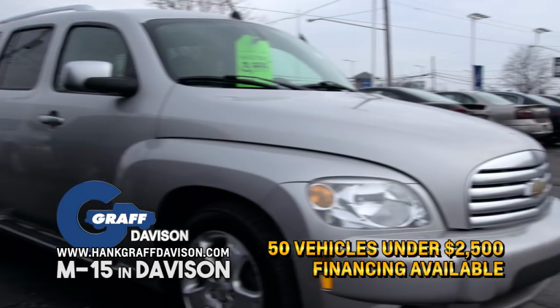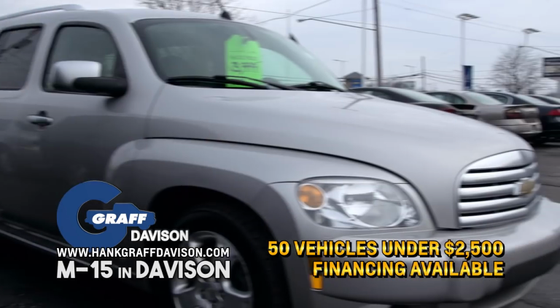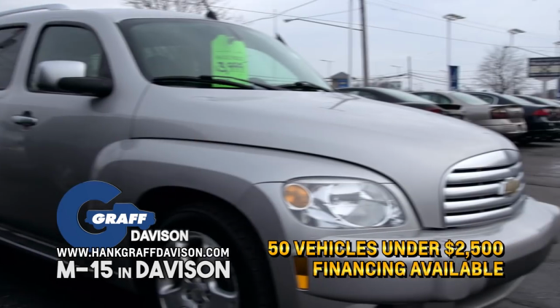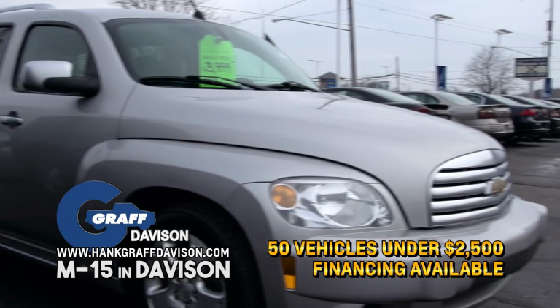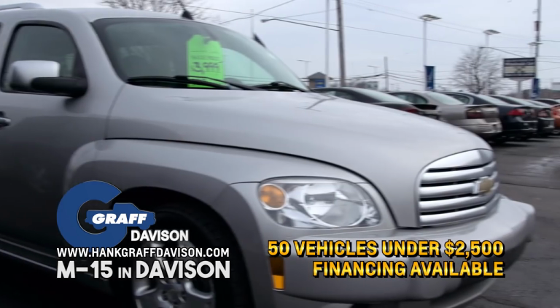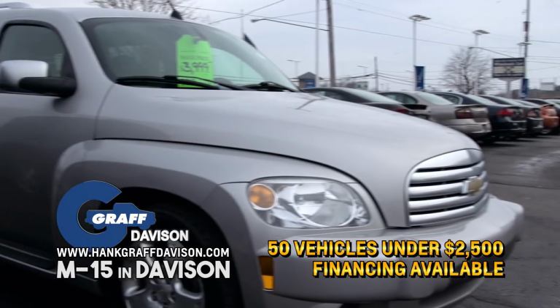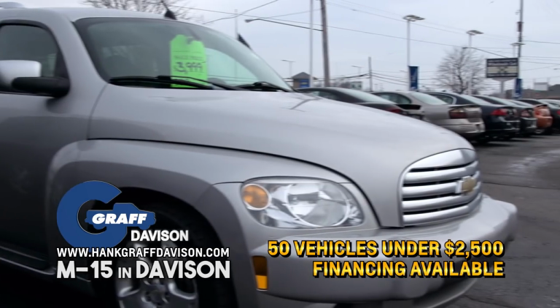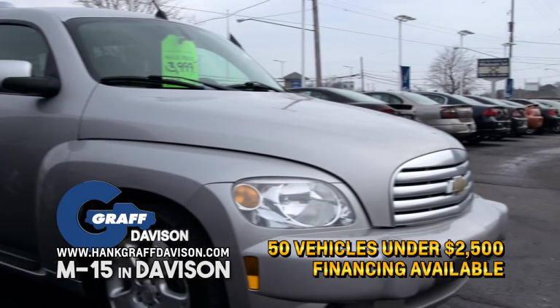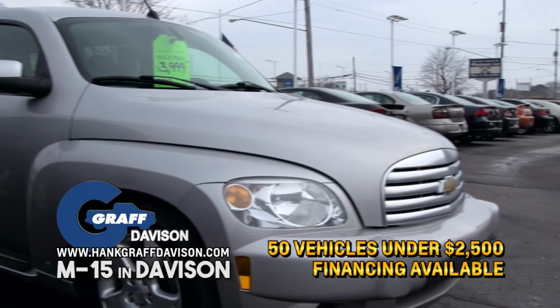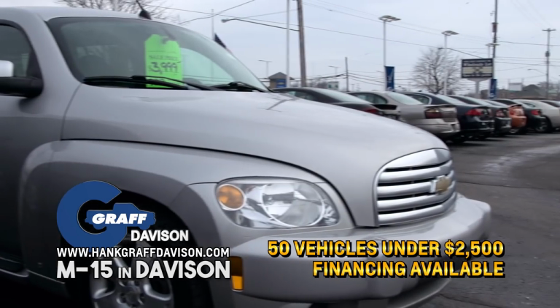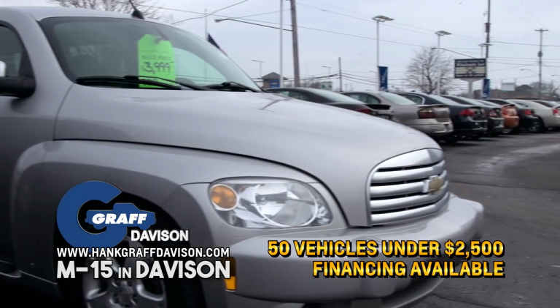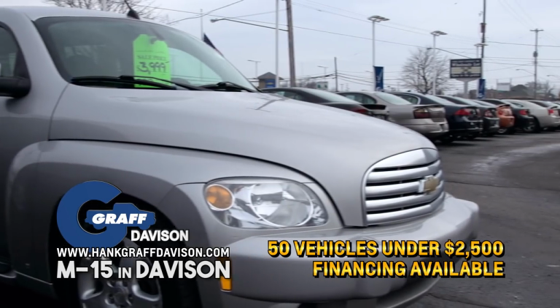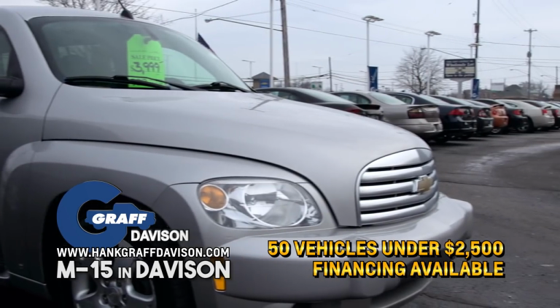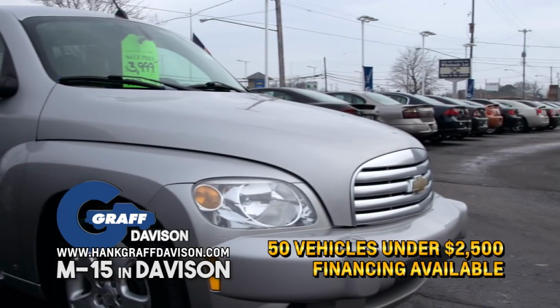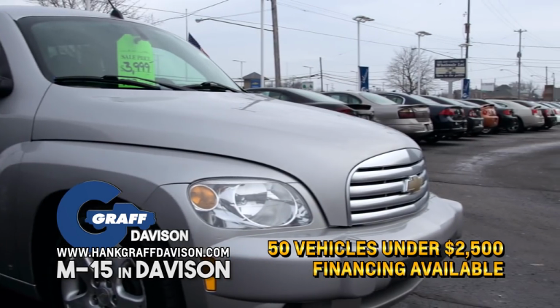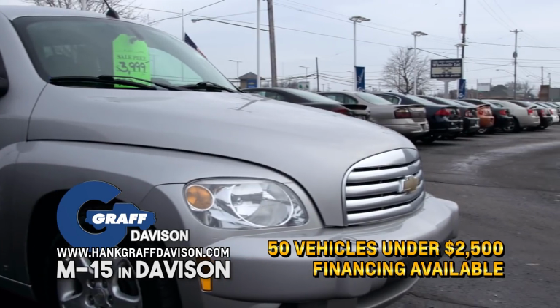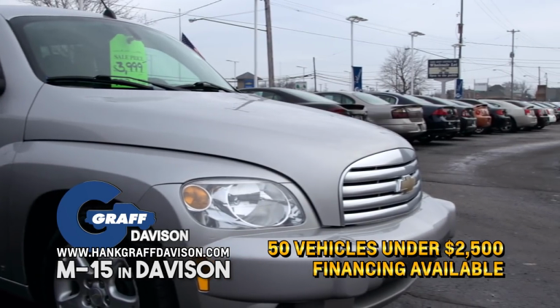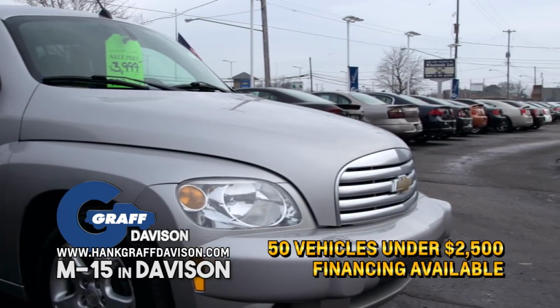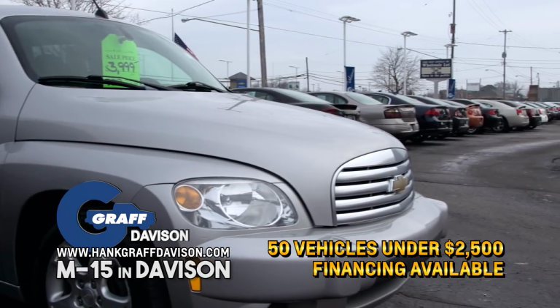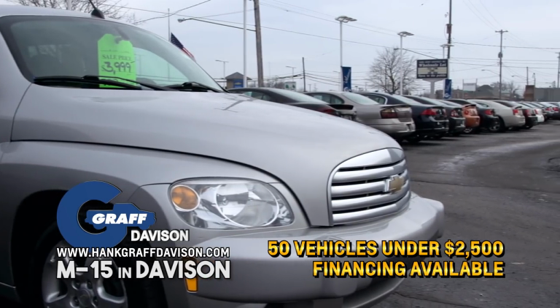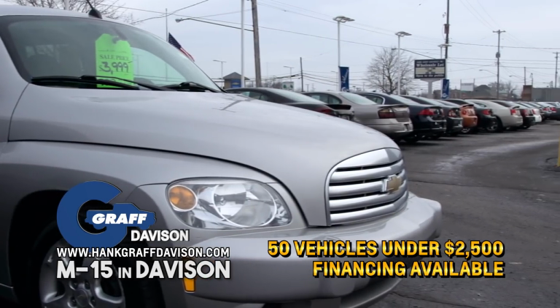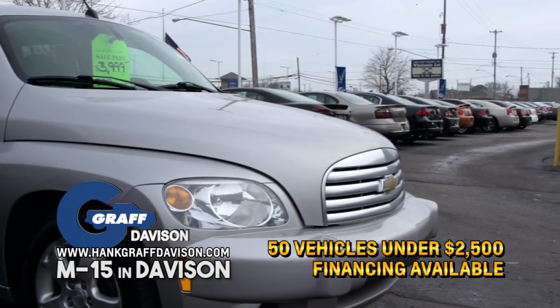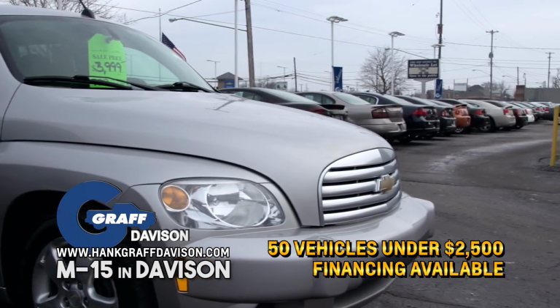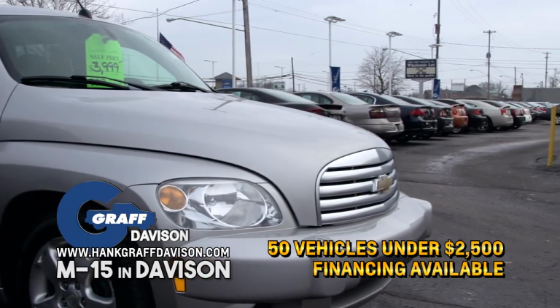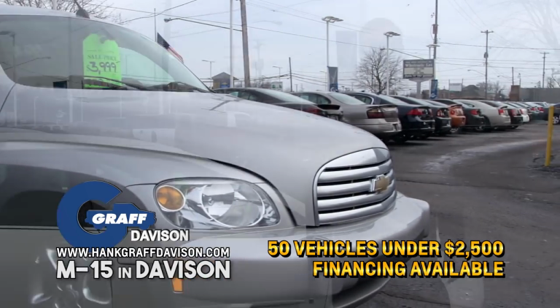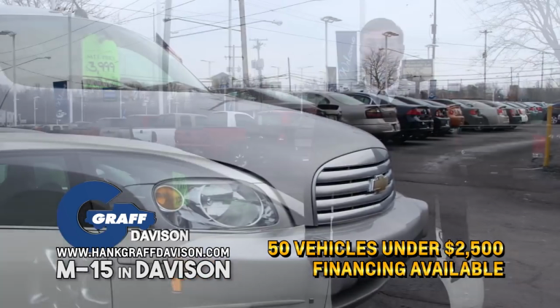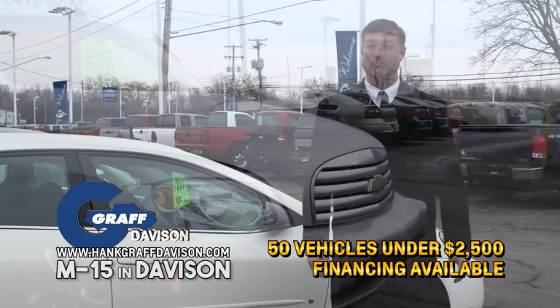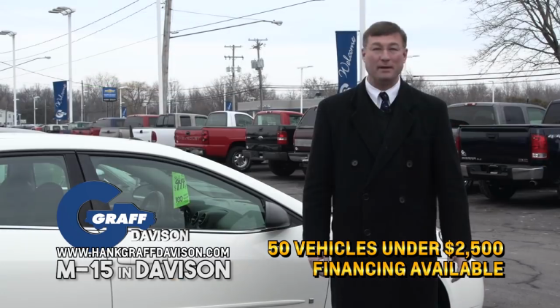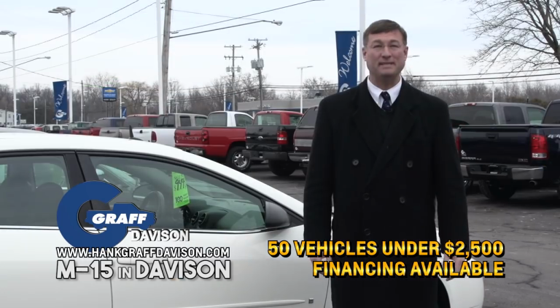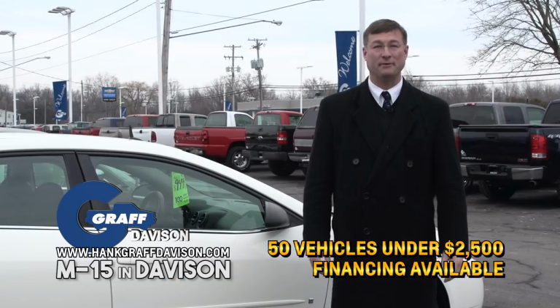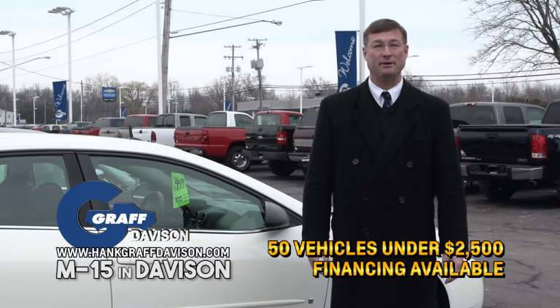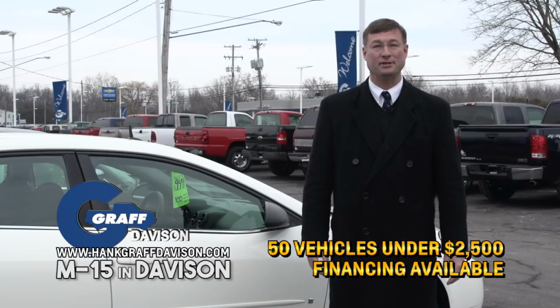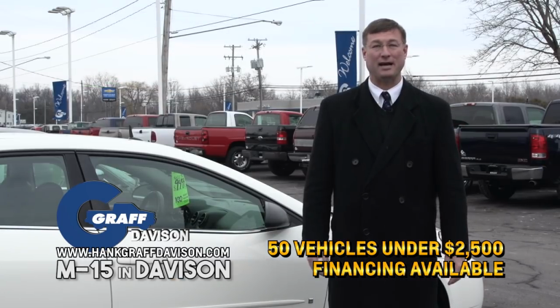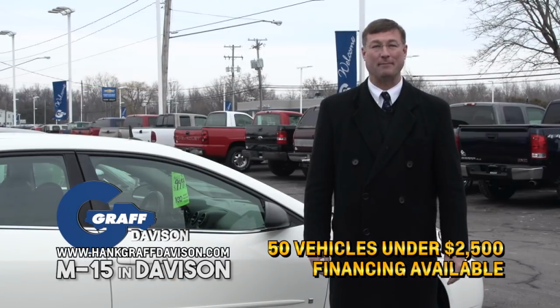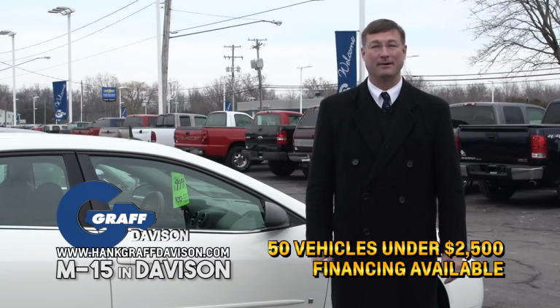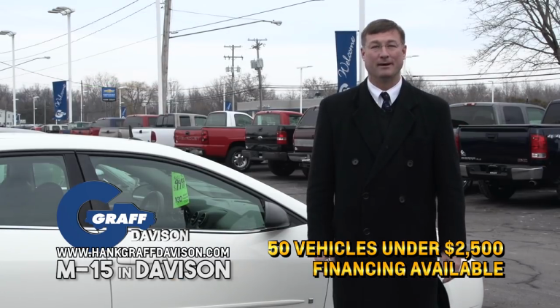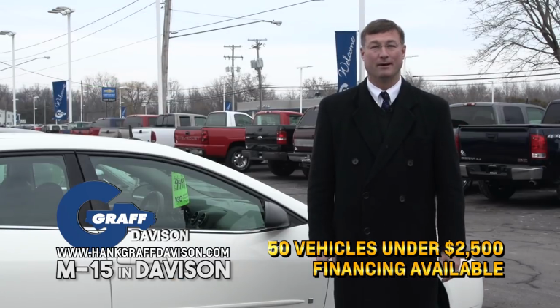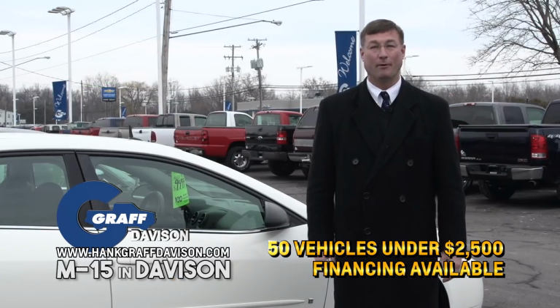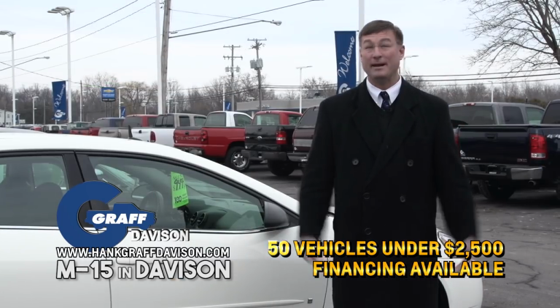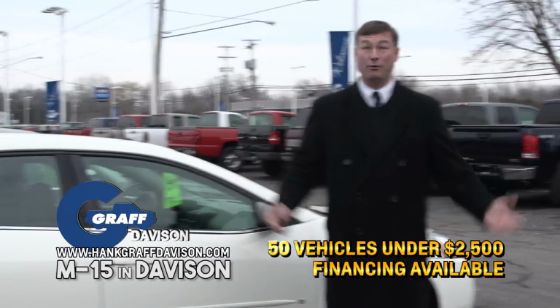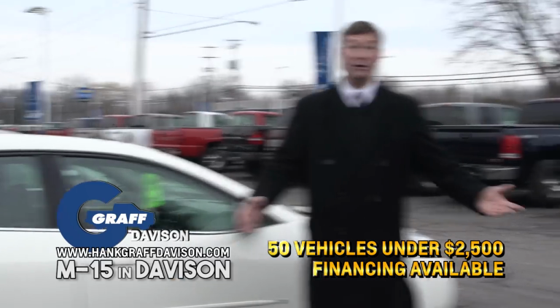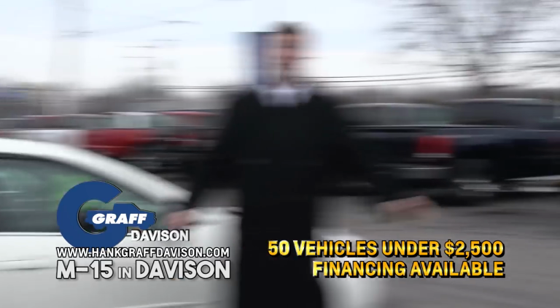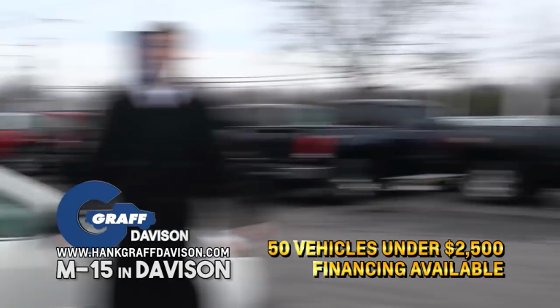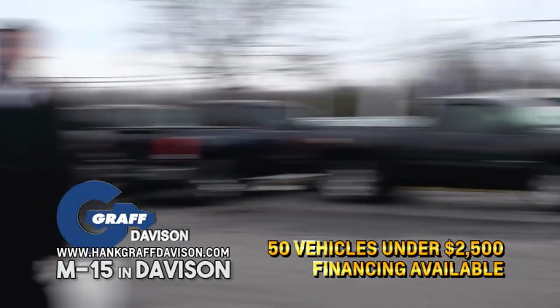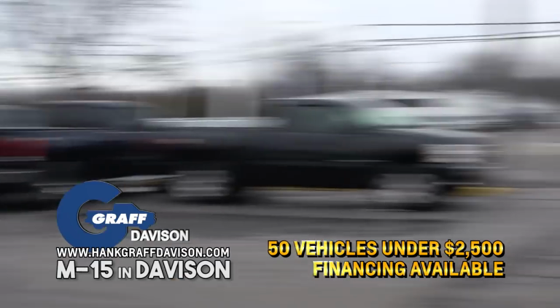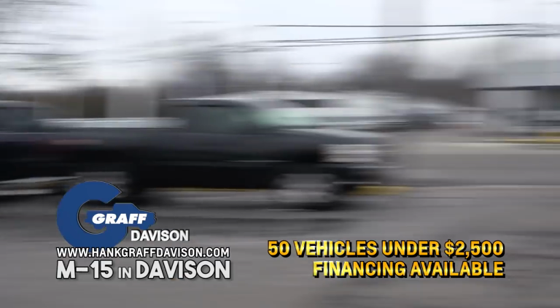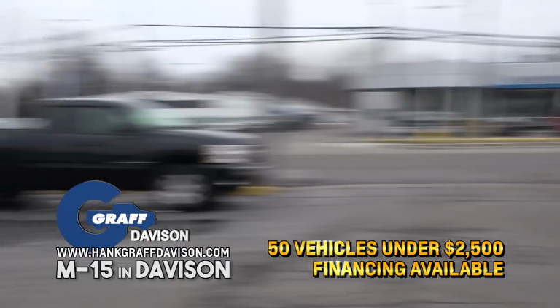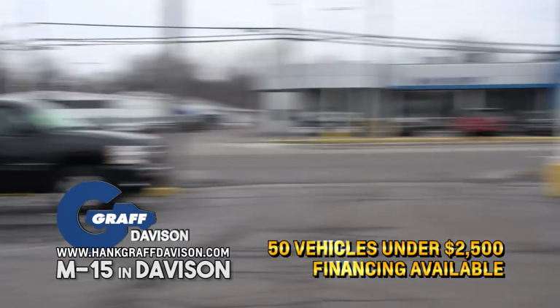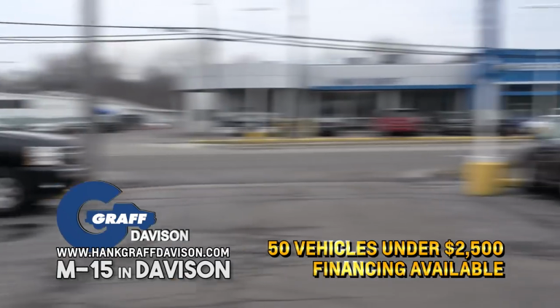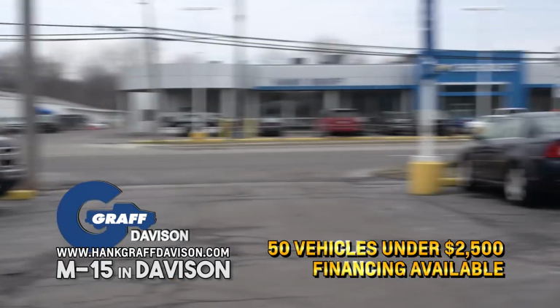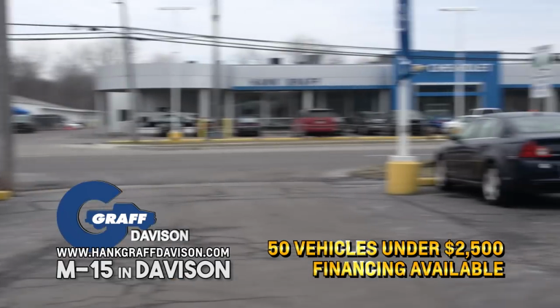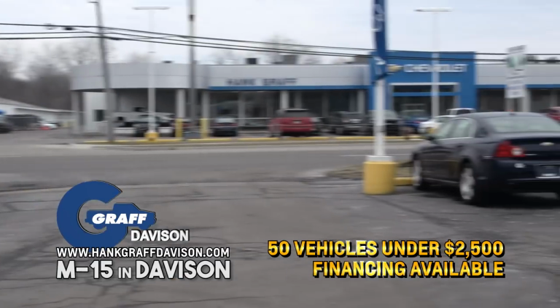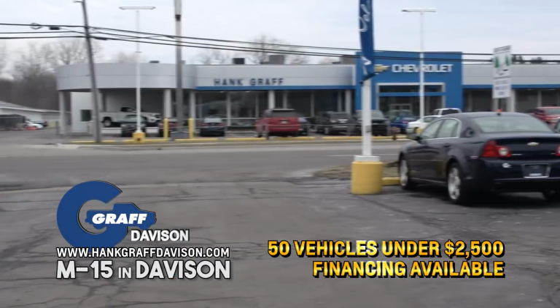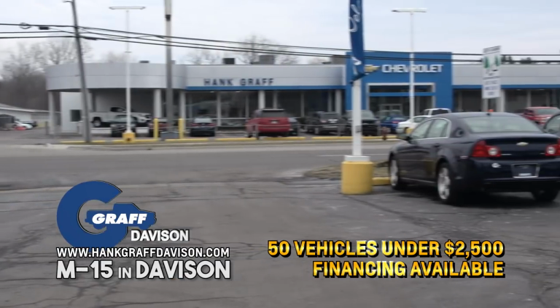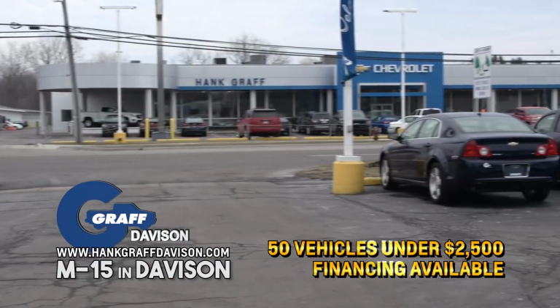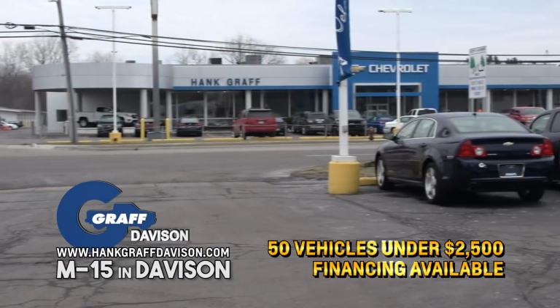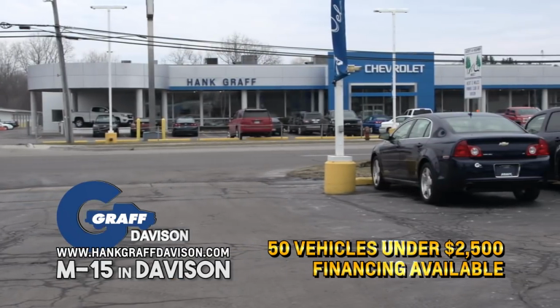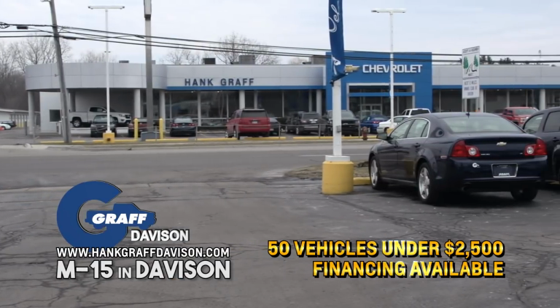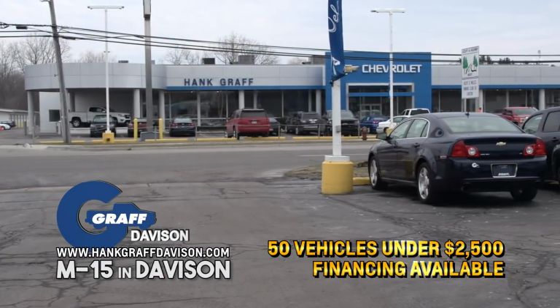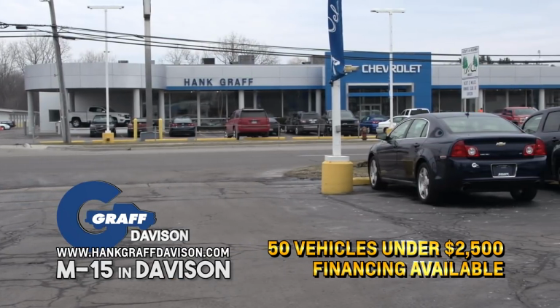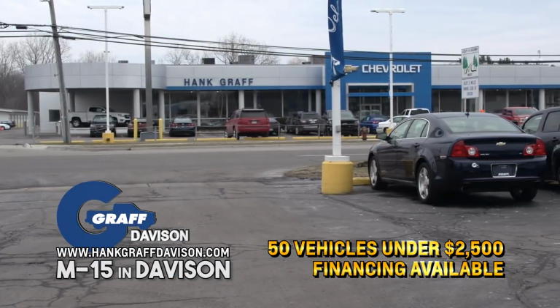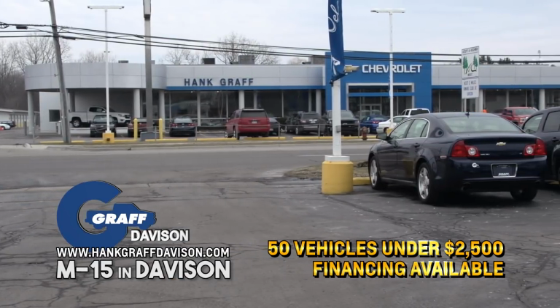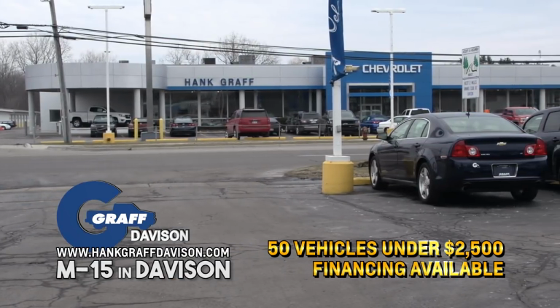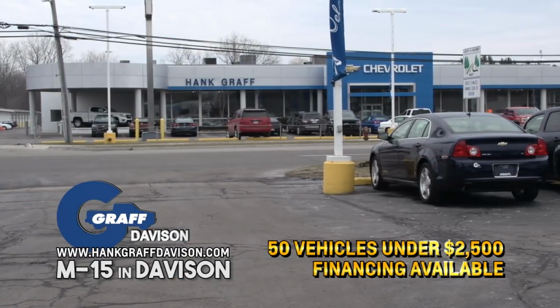So if you like to tinker and save a lot, Graff's Howsale Lot is a place for you to shop, right across the street from the main dealership here on M15 in Davison.